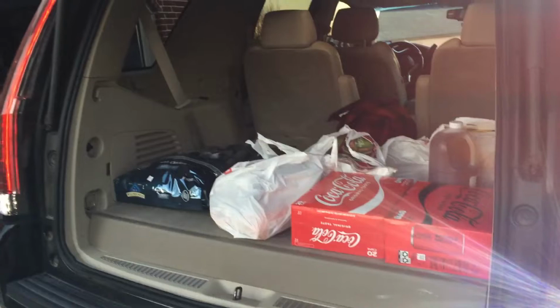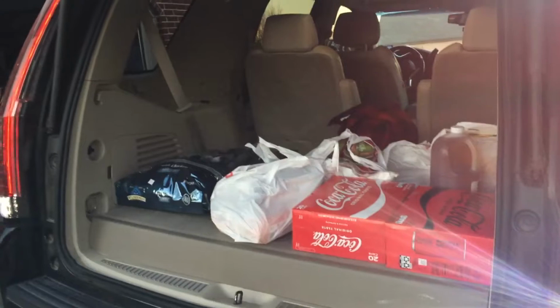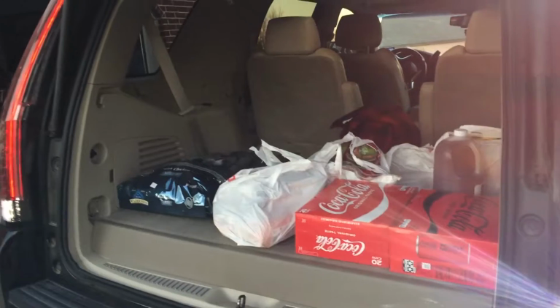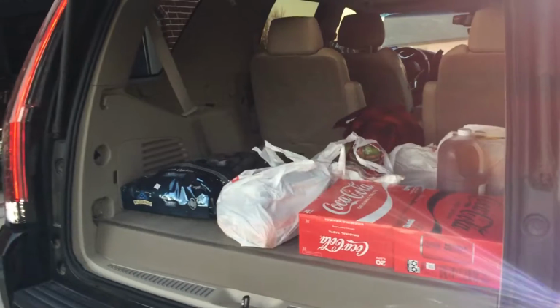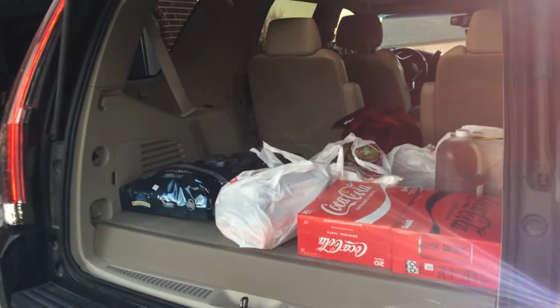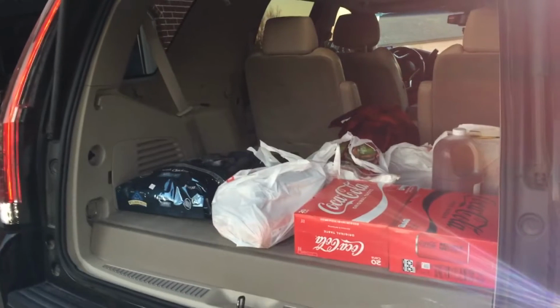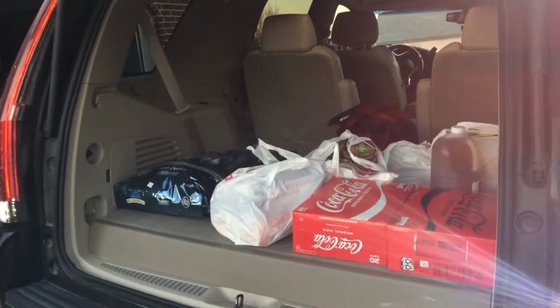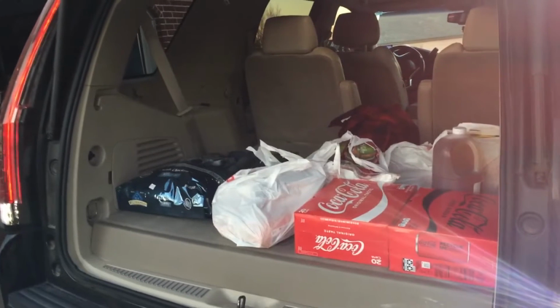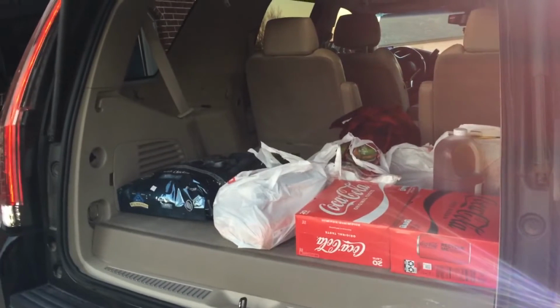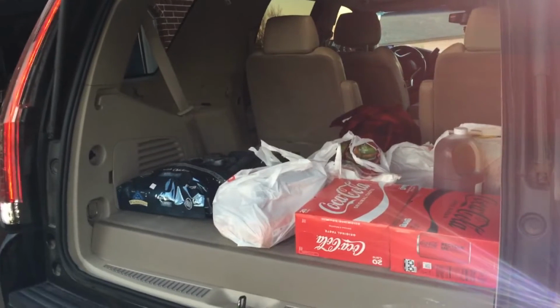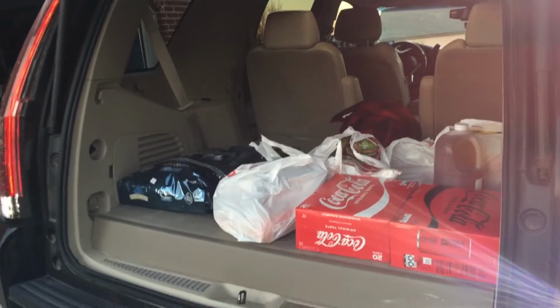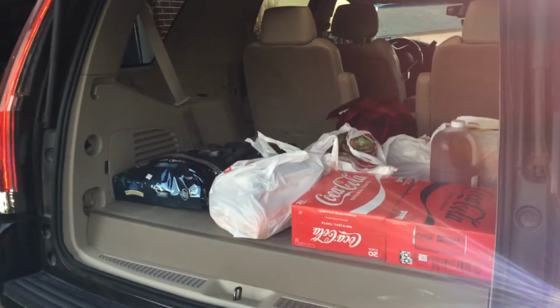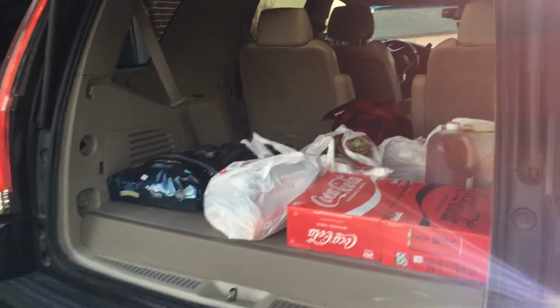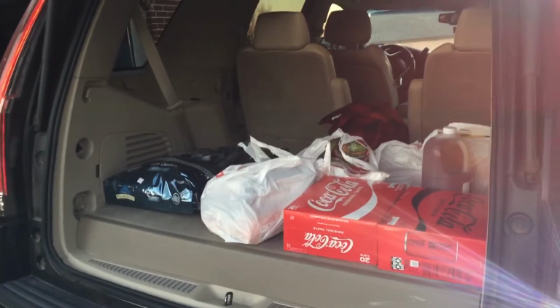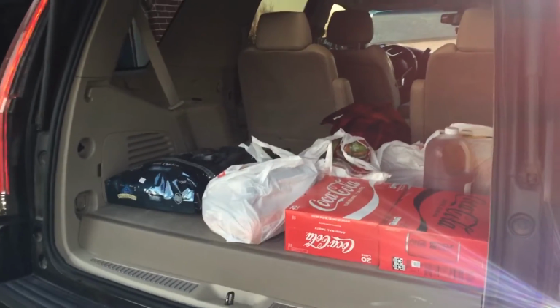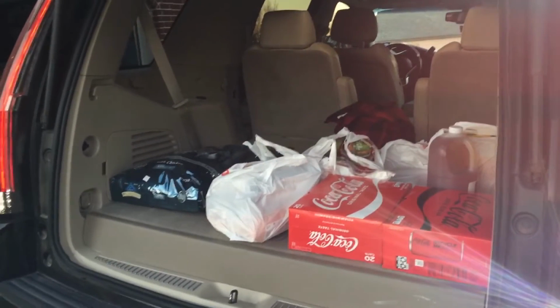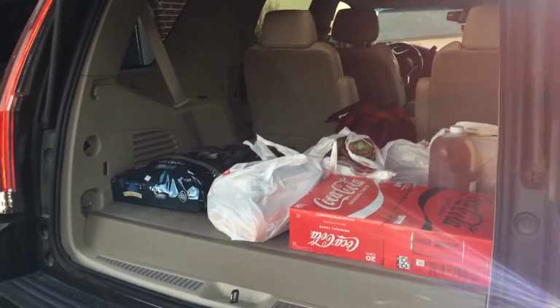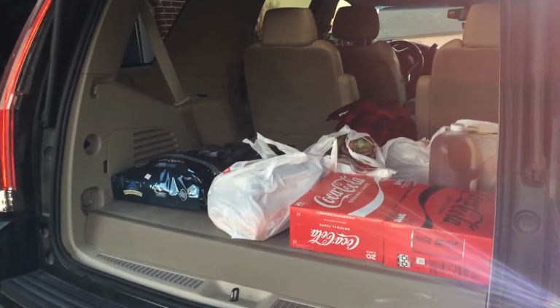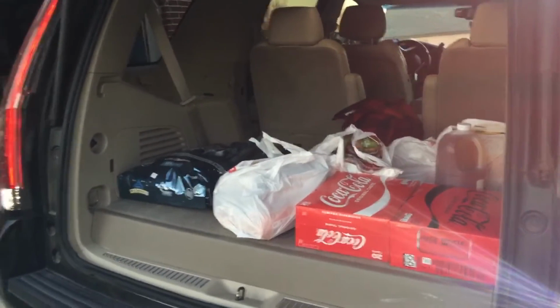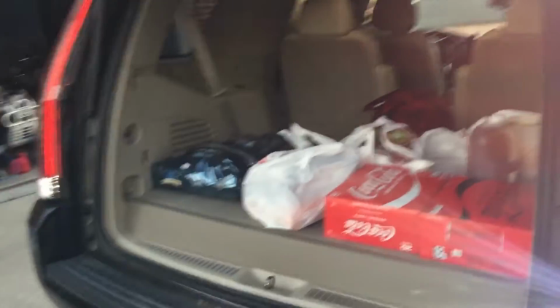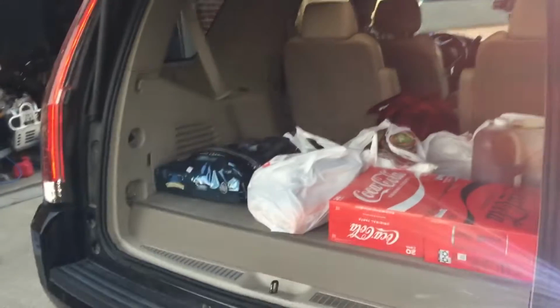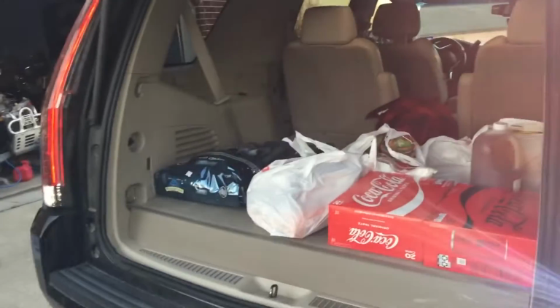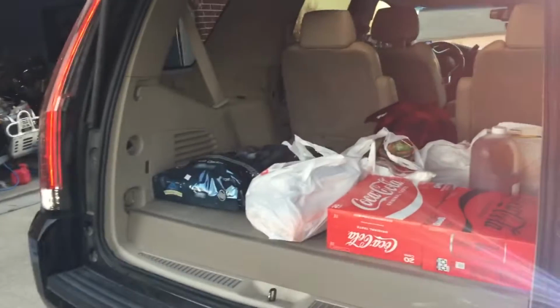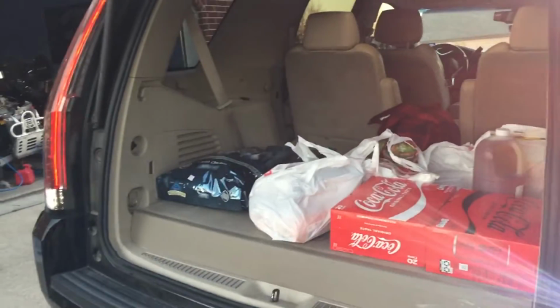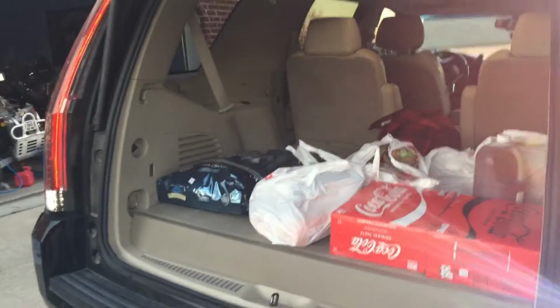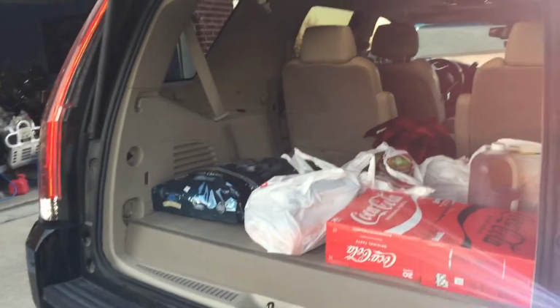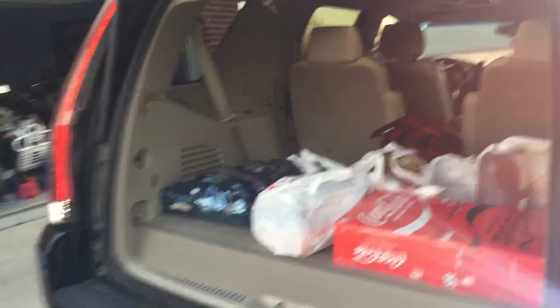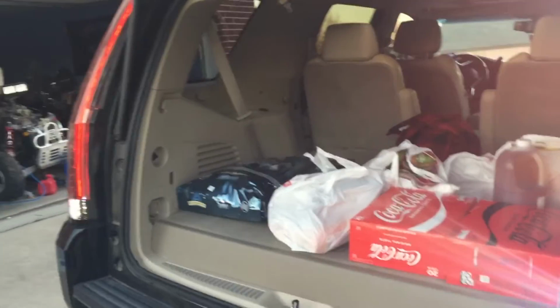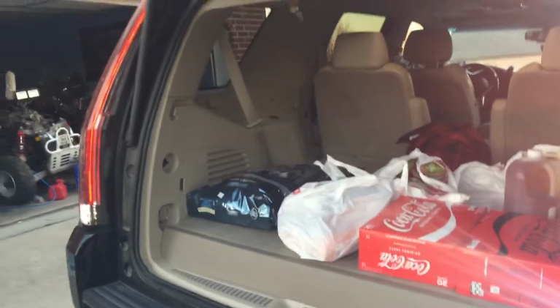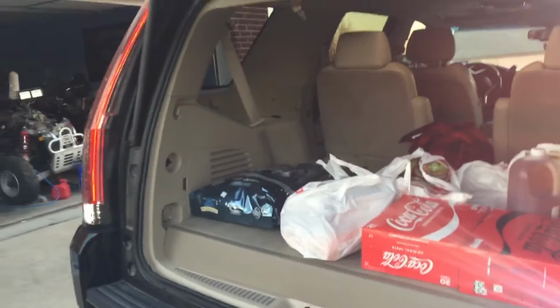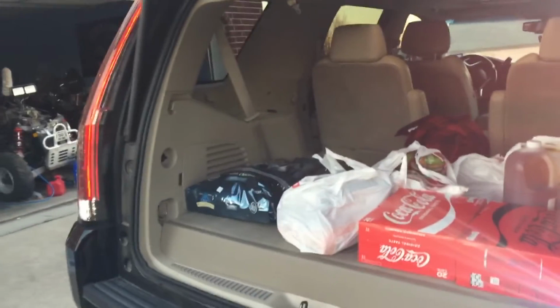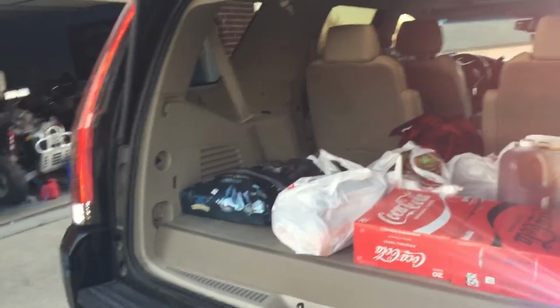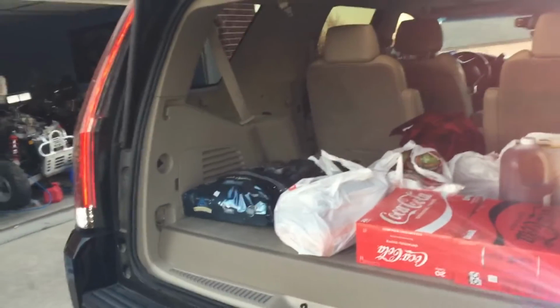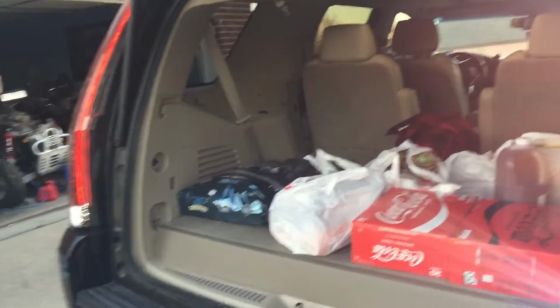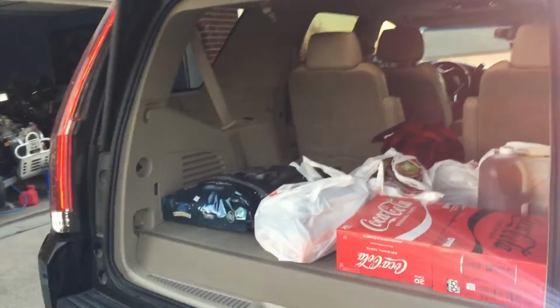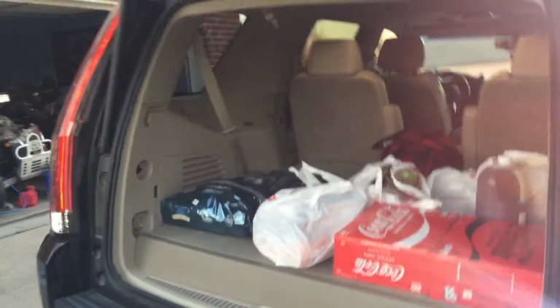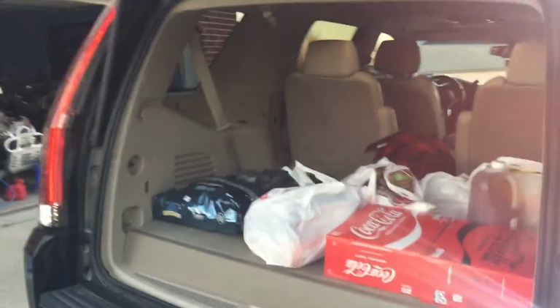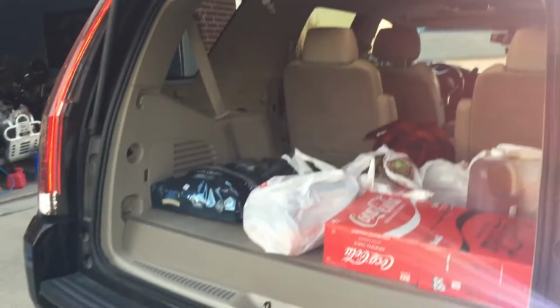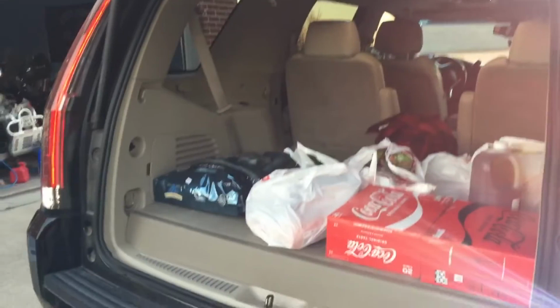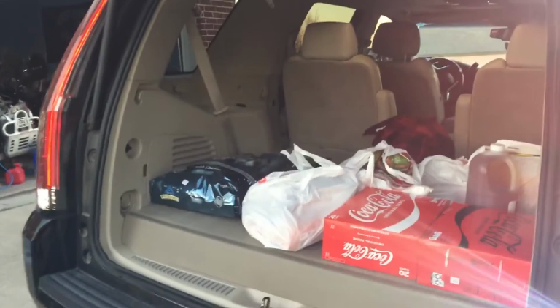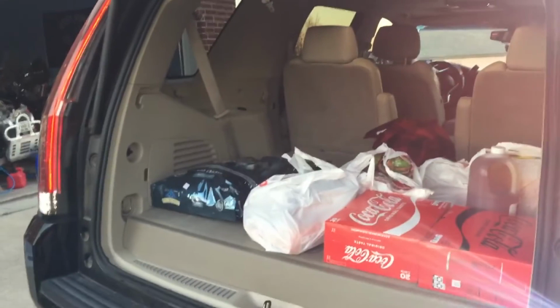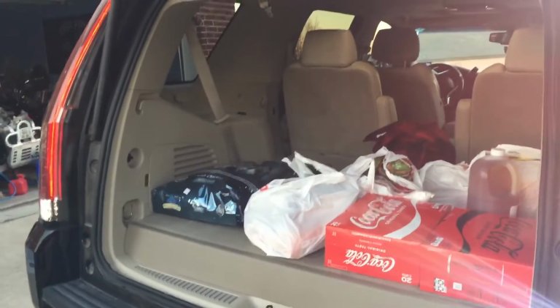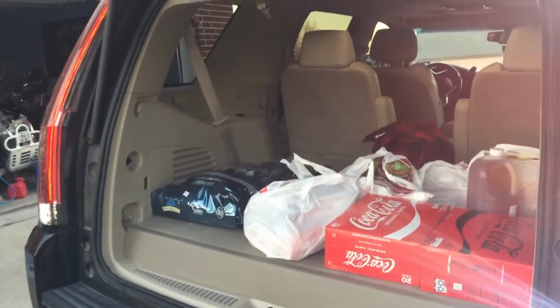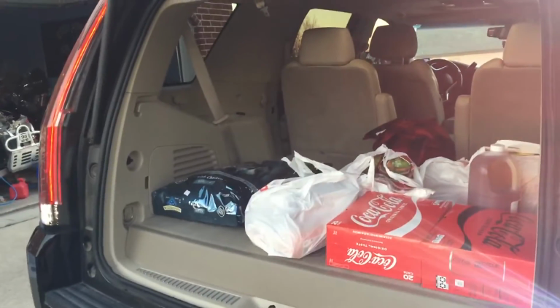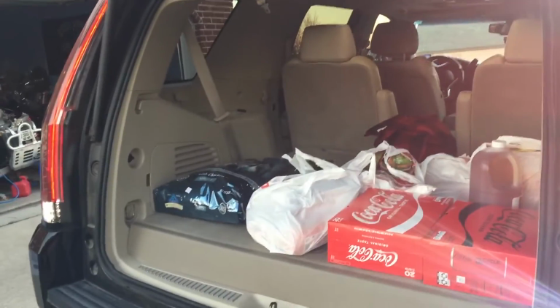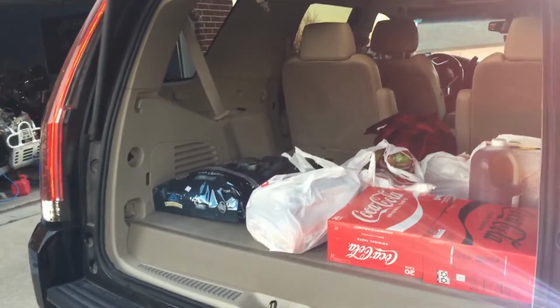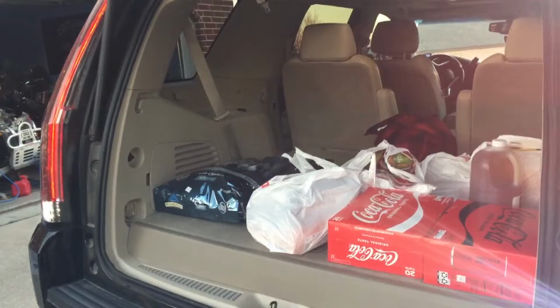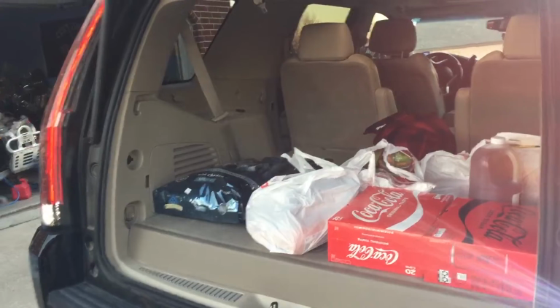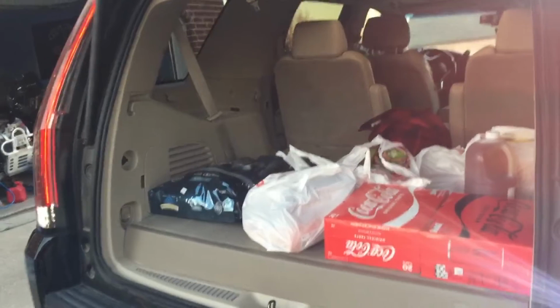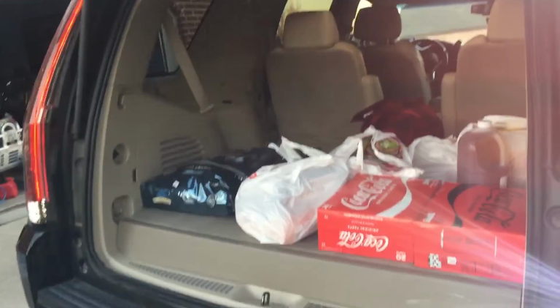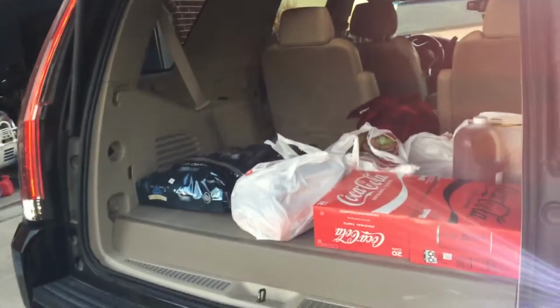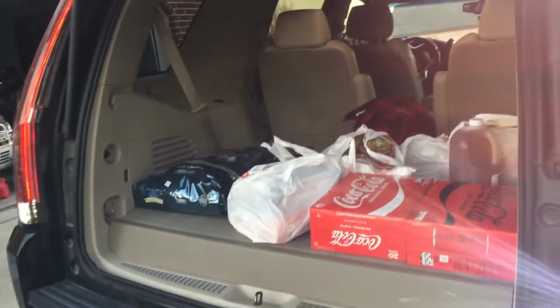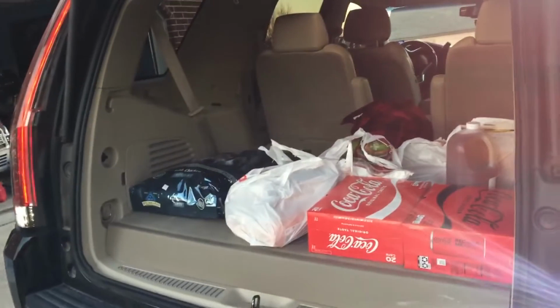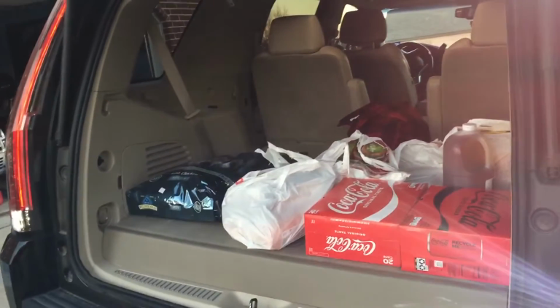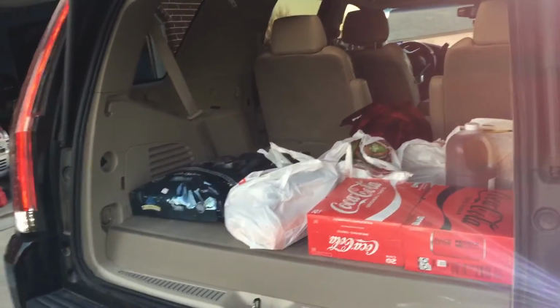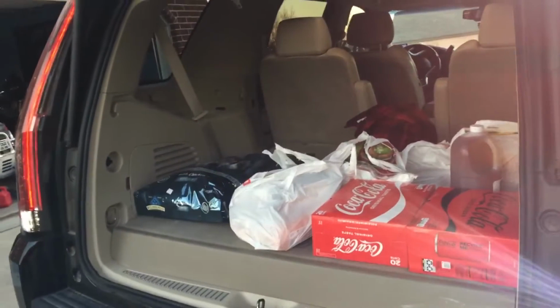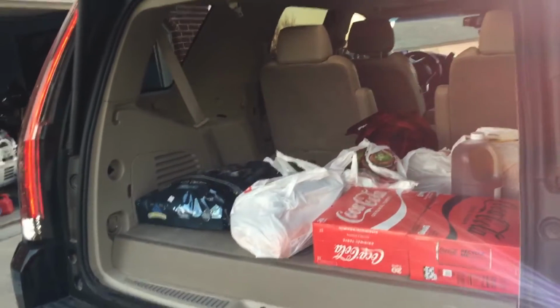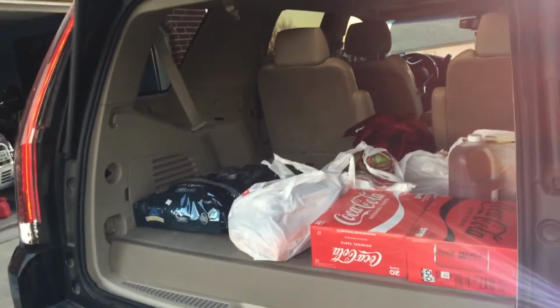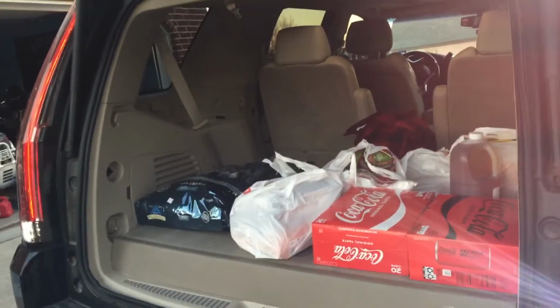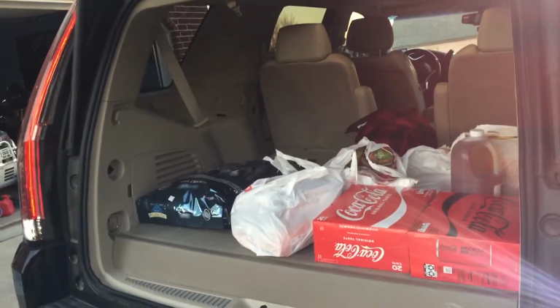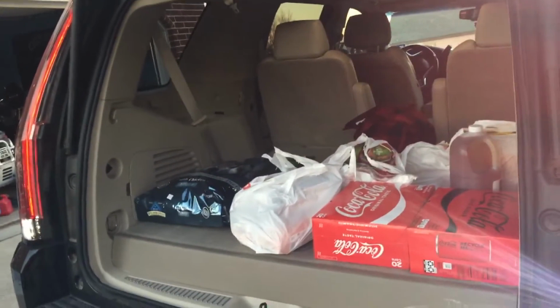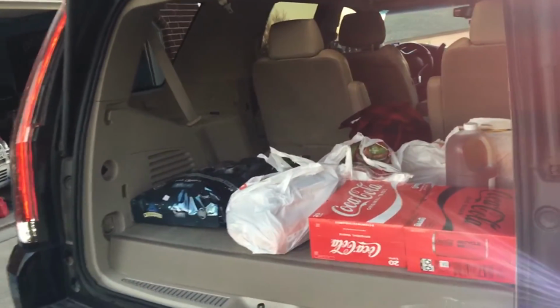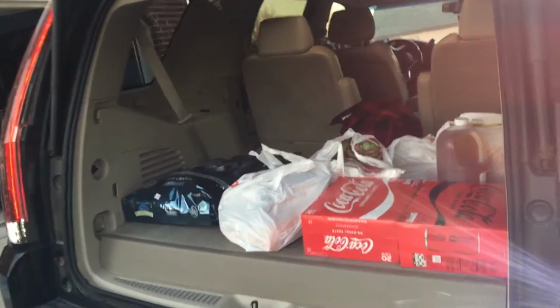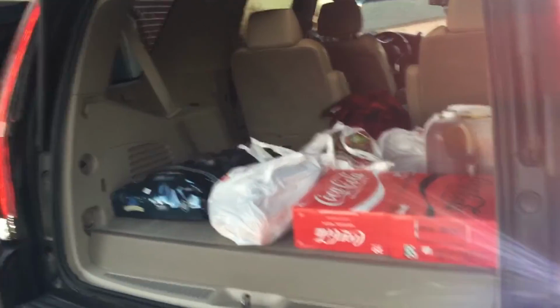Hey guys, welcome to a two-week WinCo Foods haul.